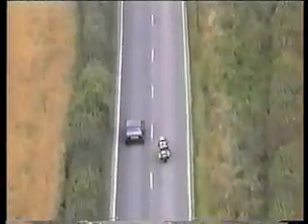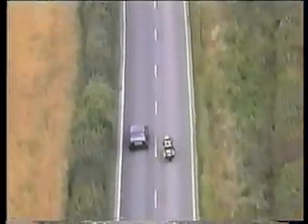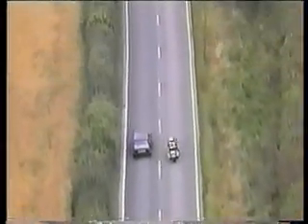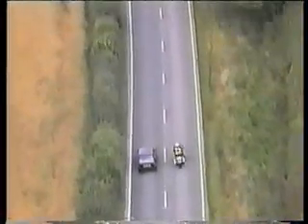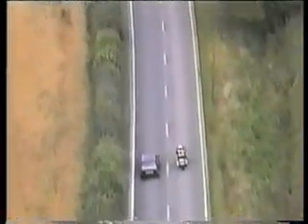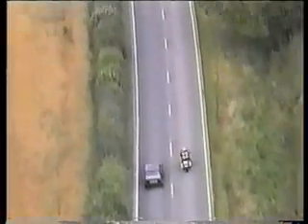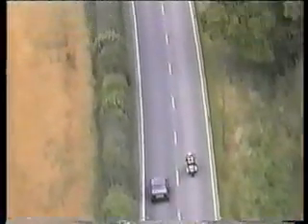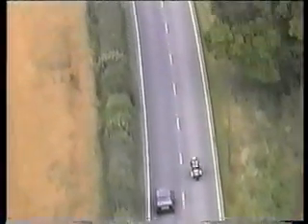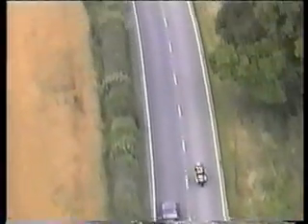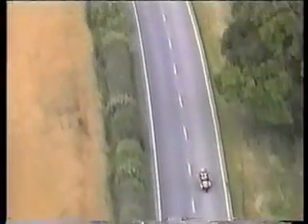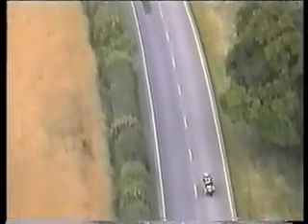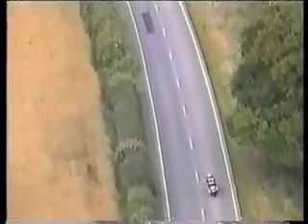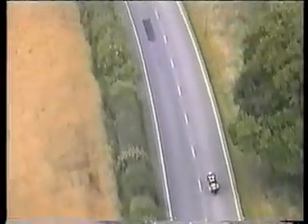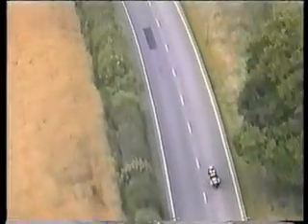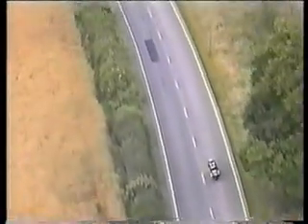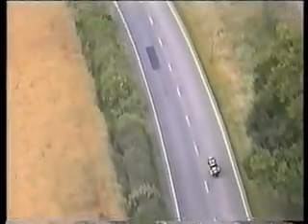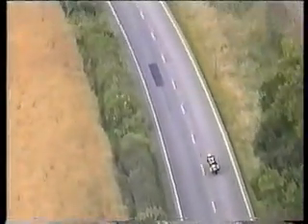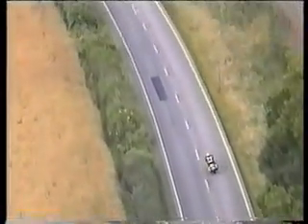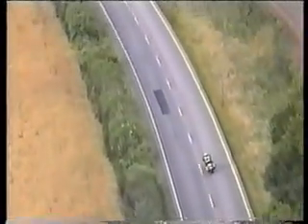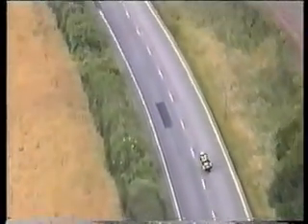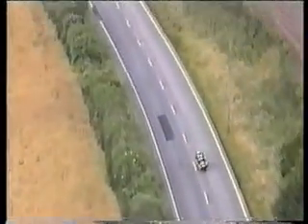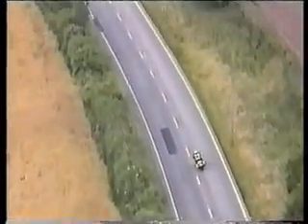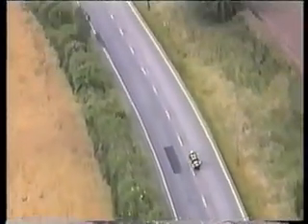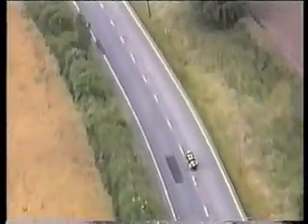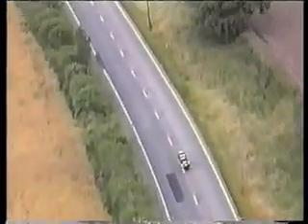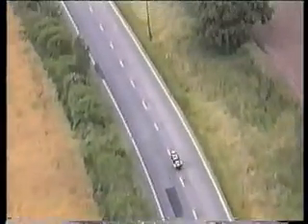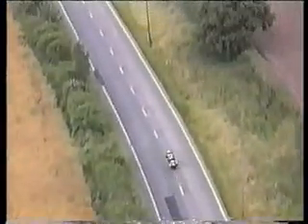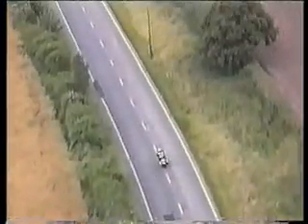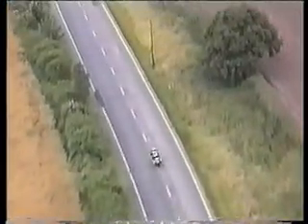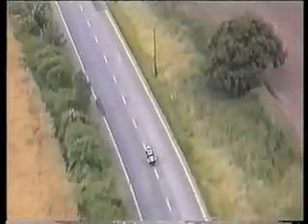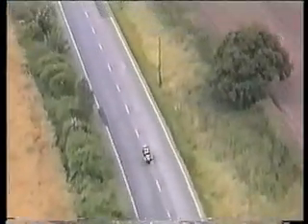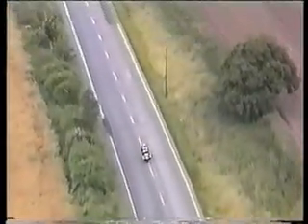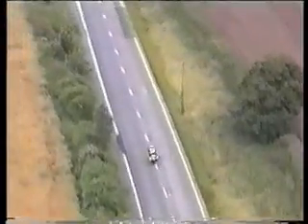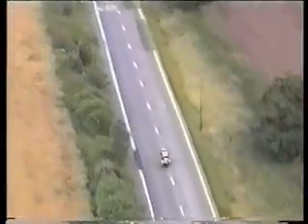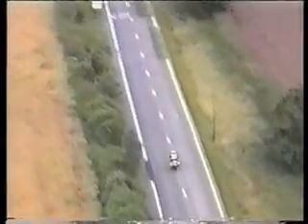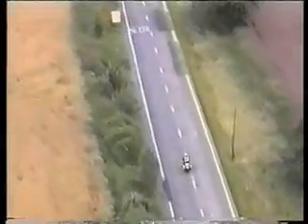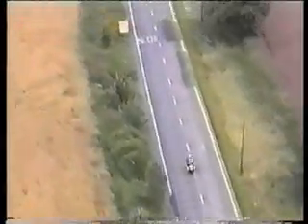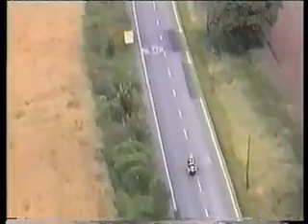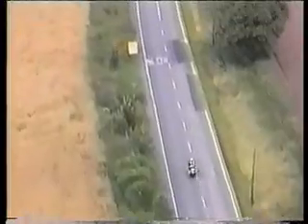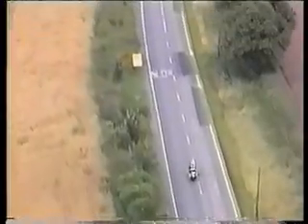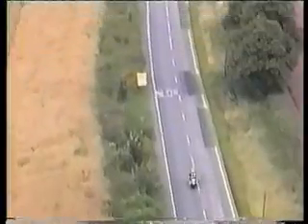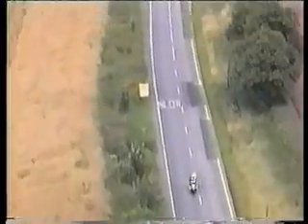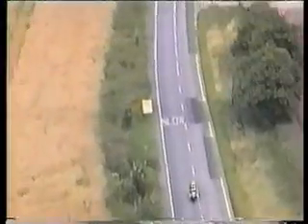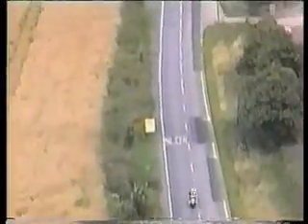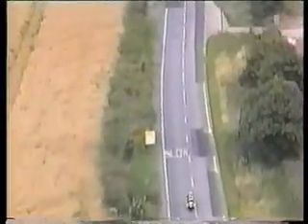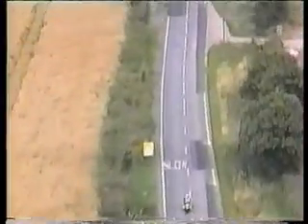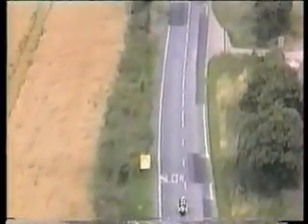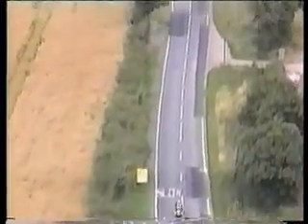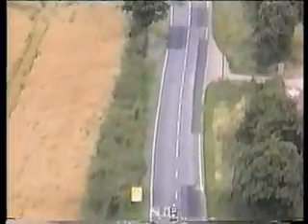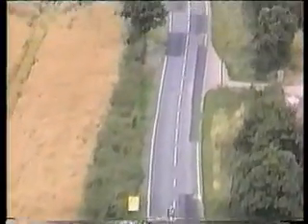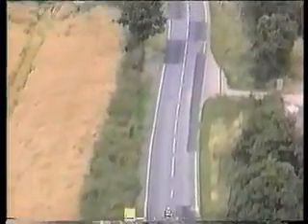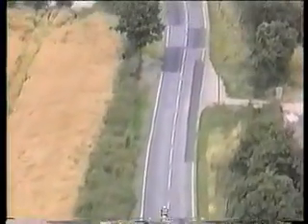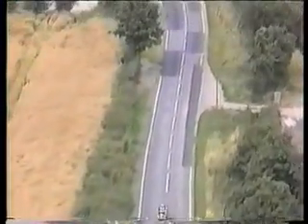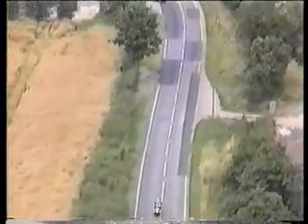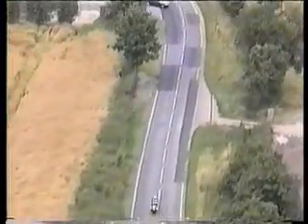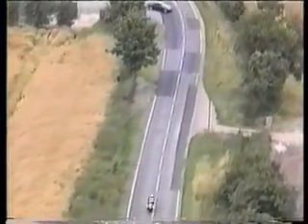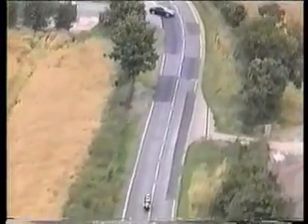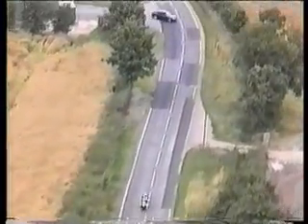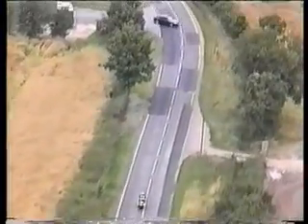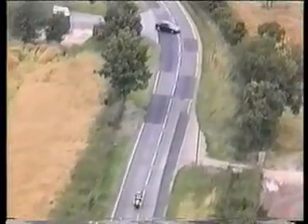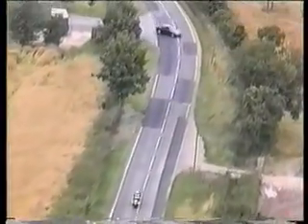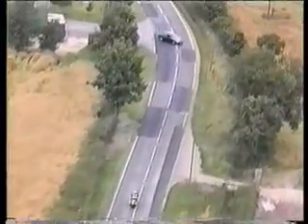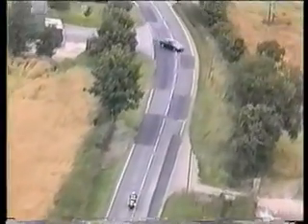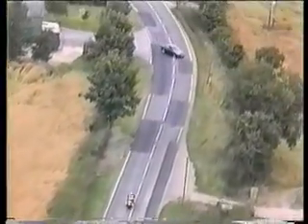The correct gear for that overtake would be the one that gives me maximum acceleration. By positioning to the crown of the road I've got an early view of that blue car pulling out.